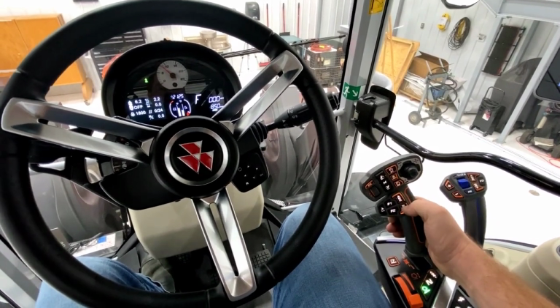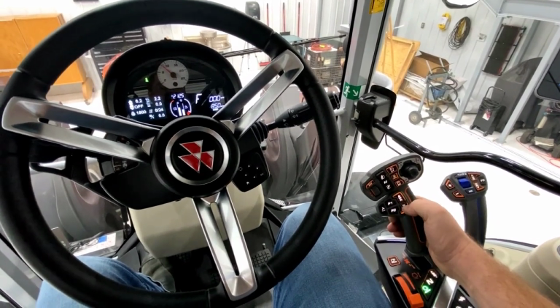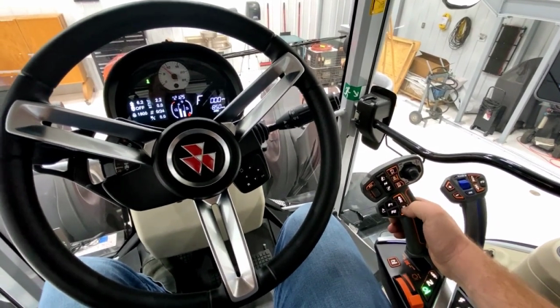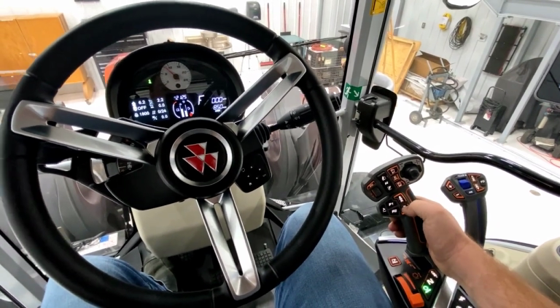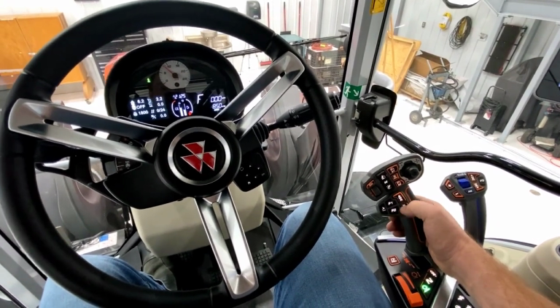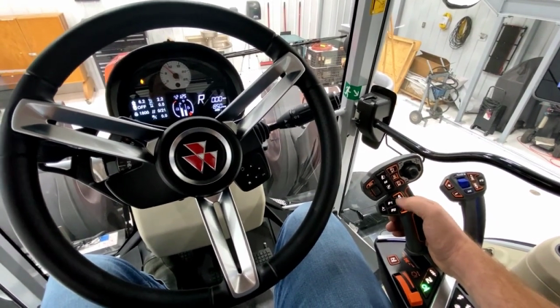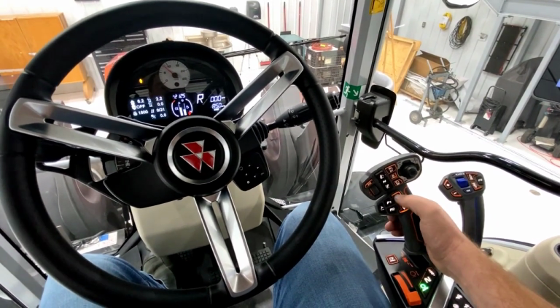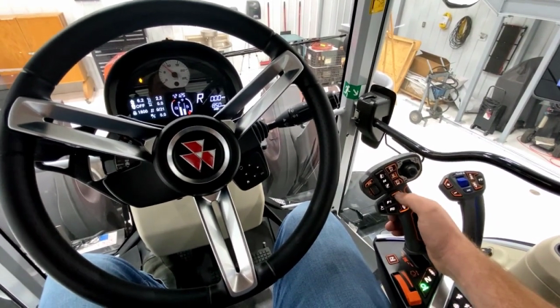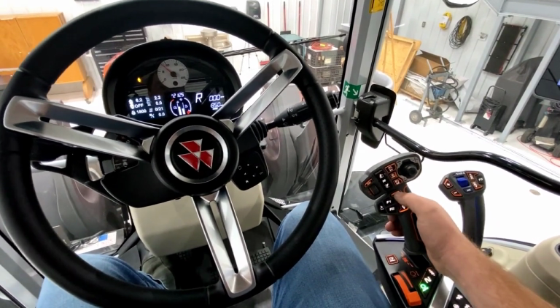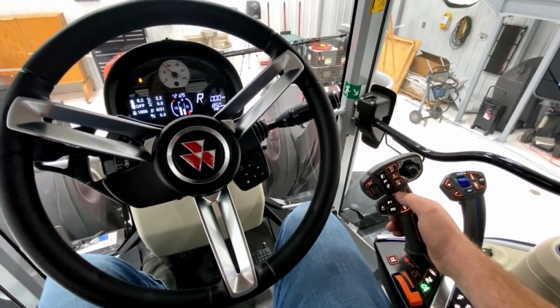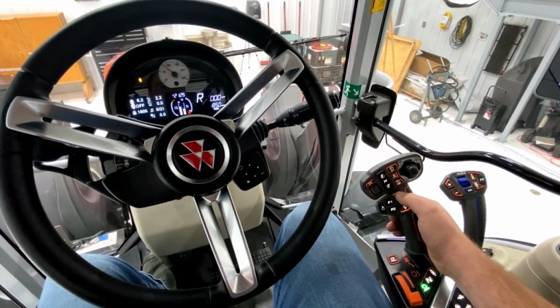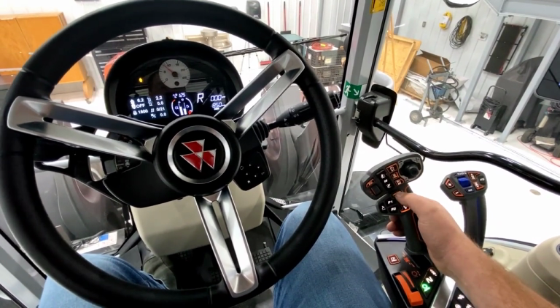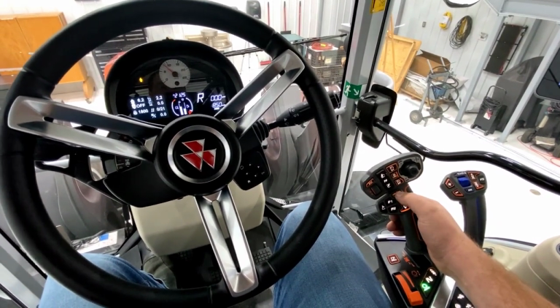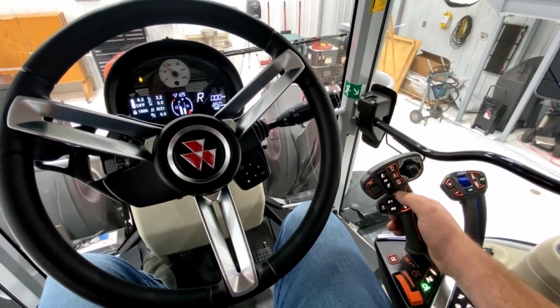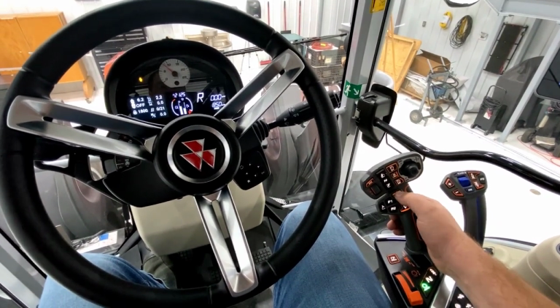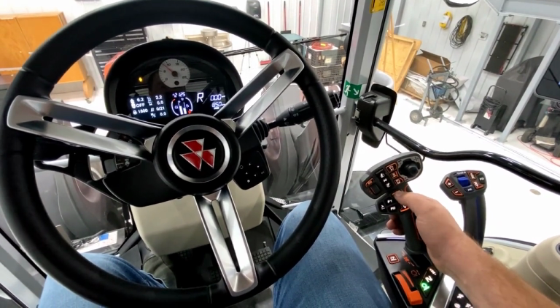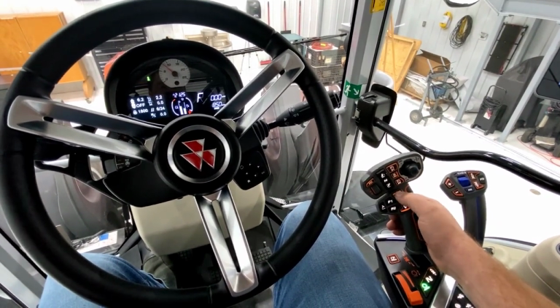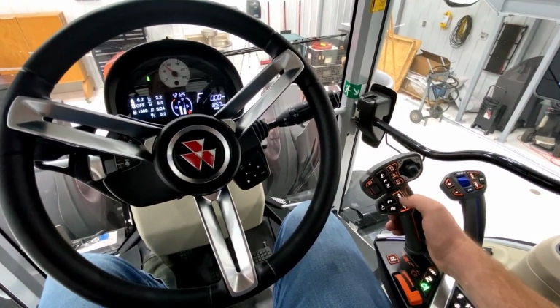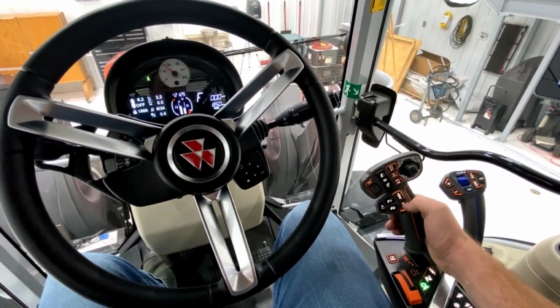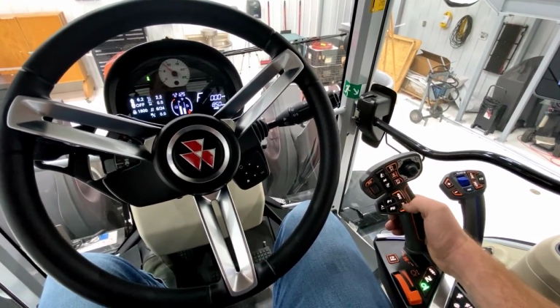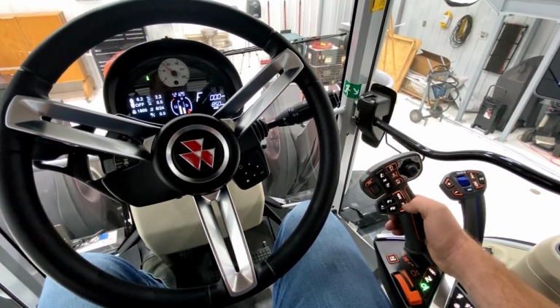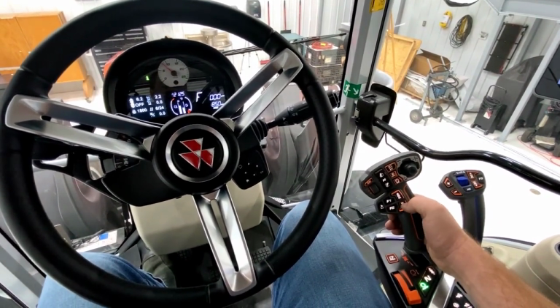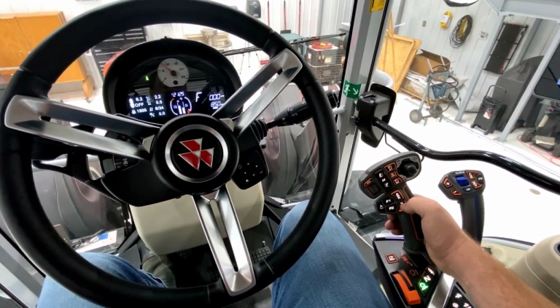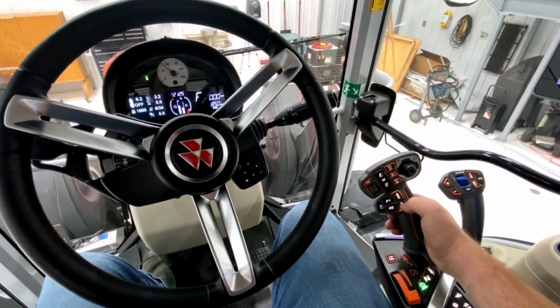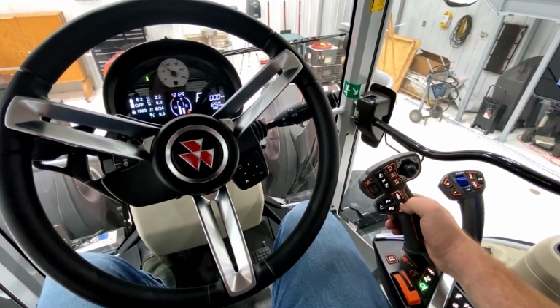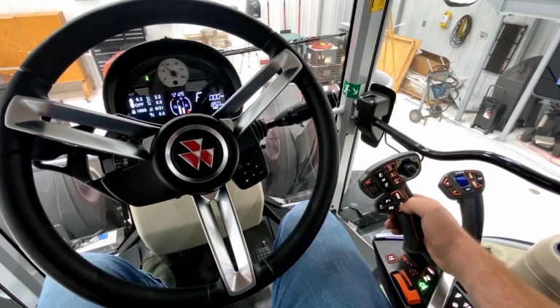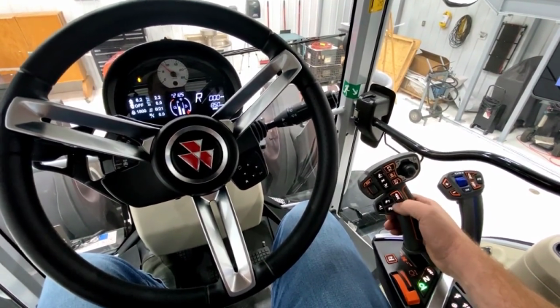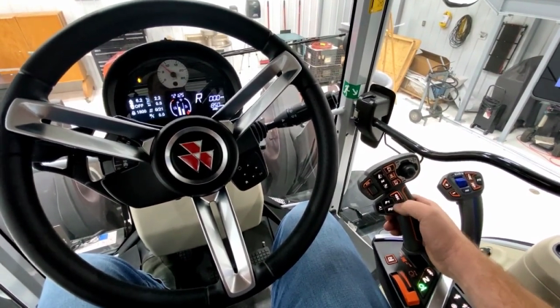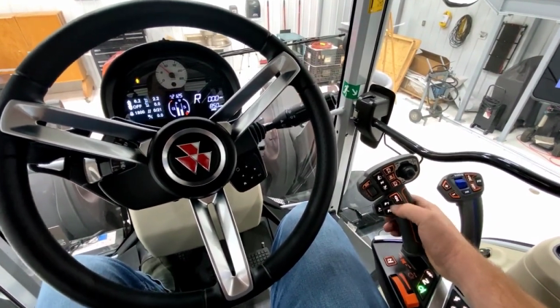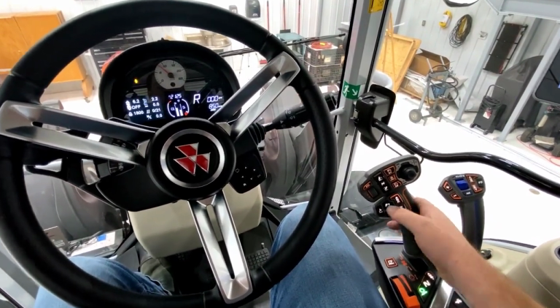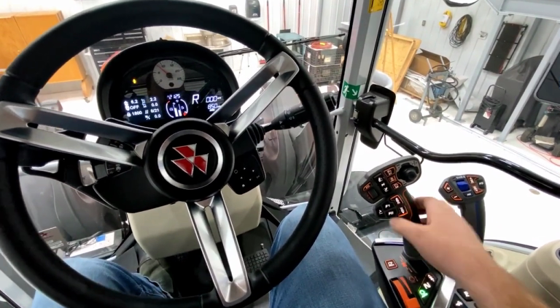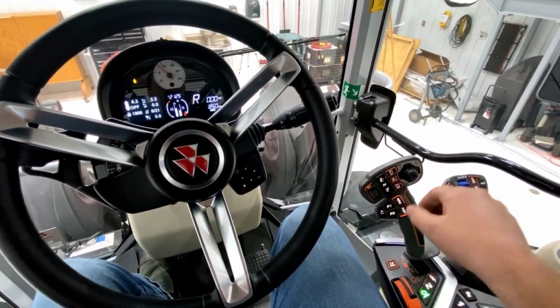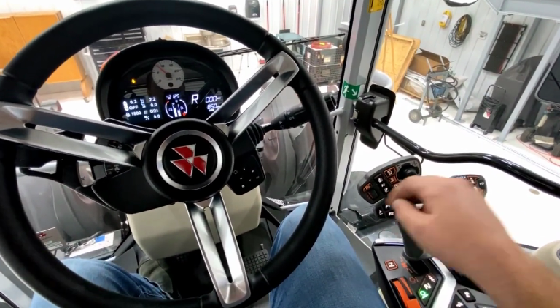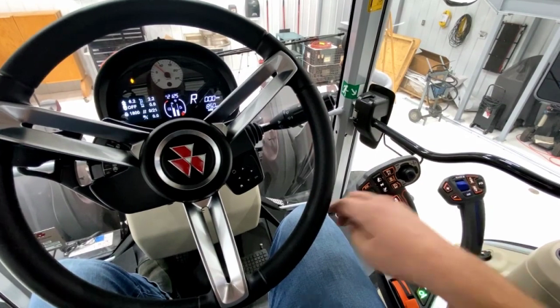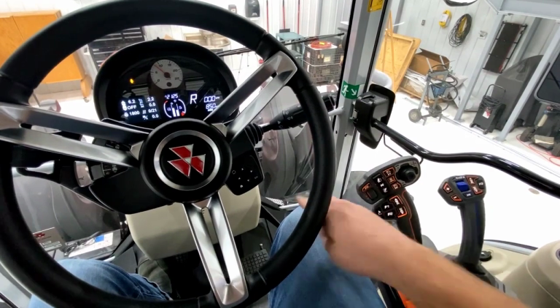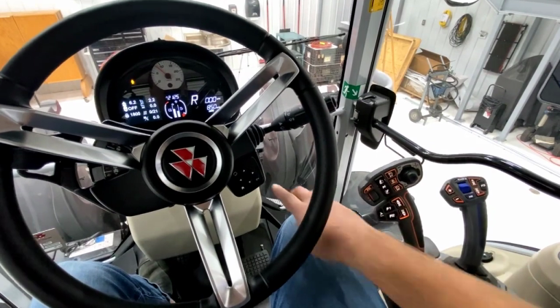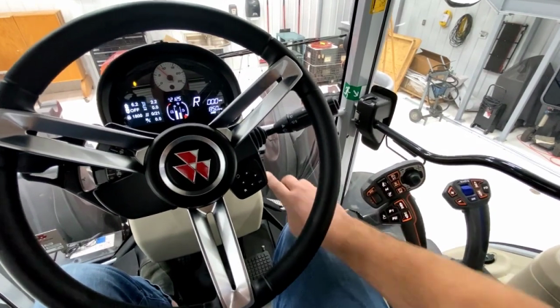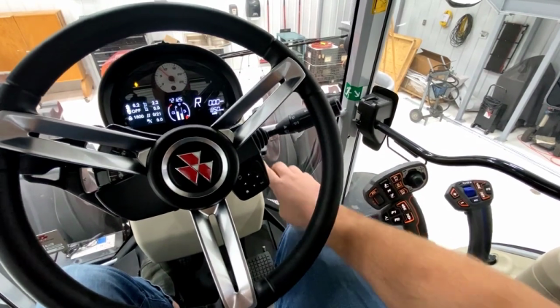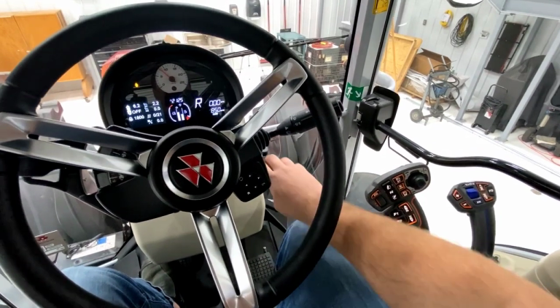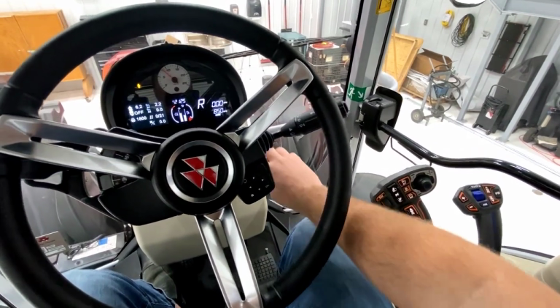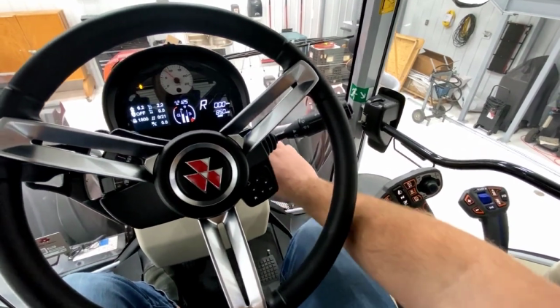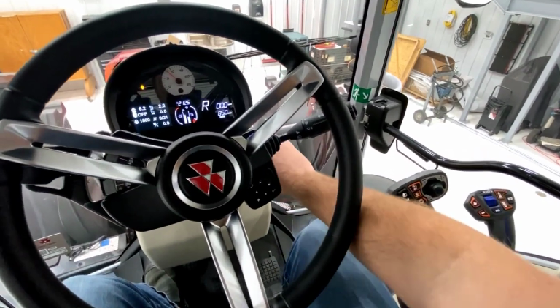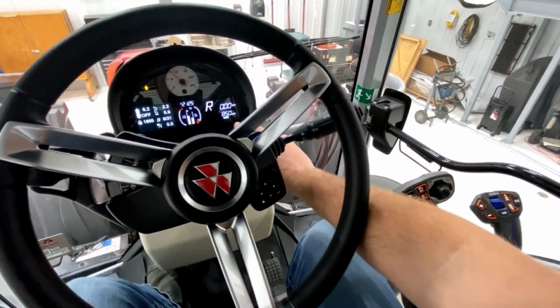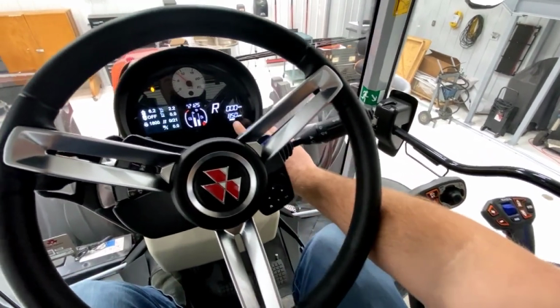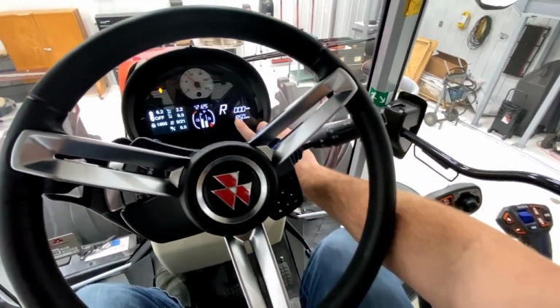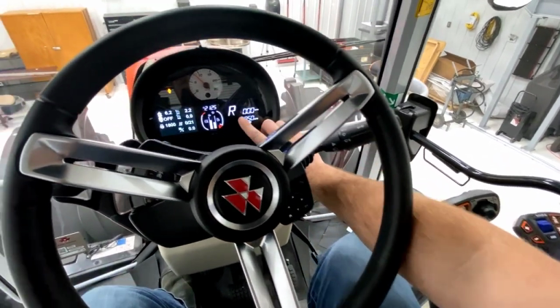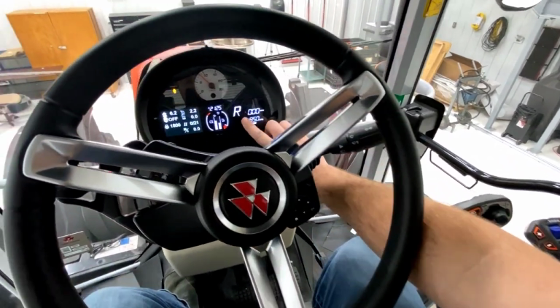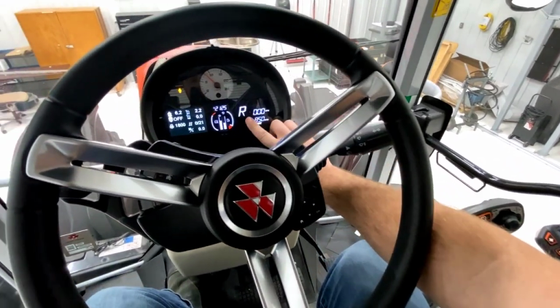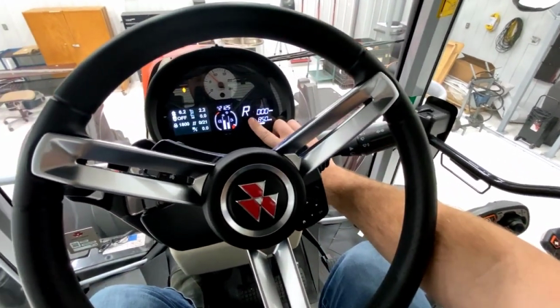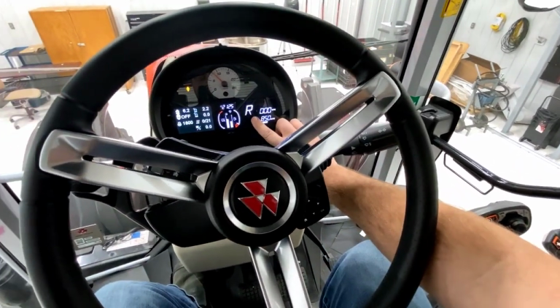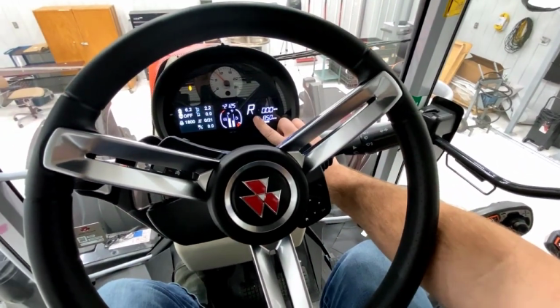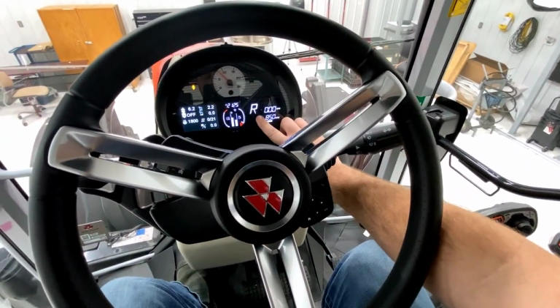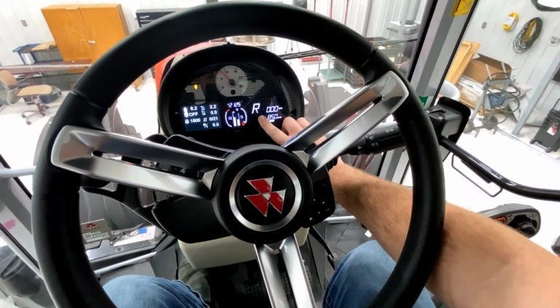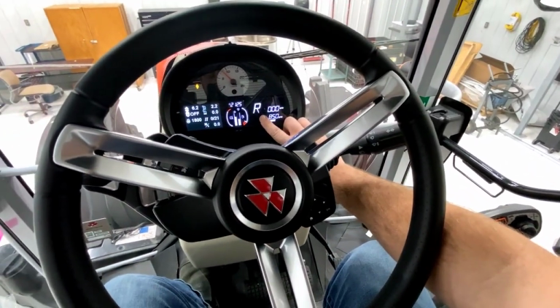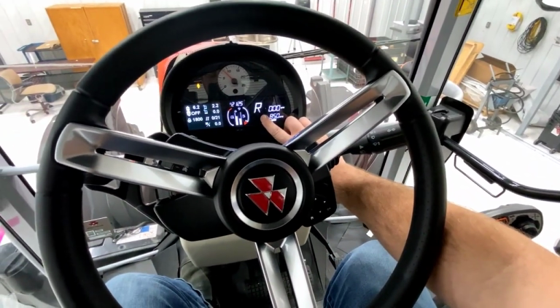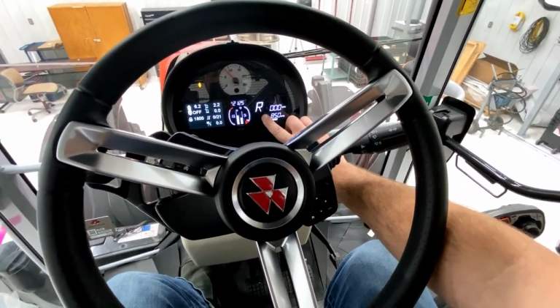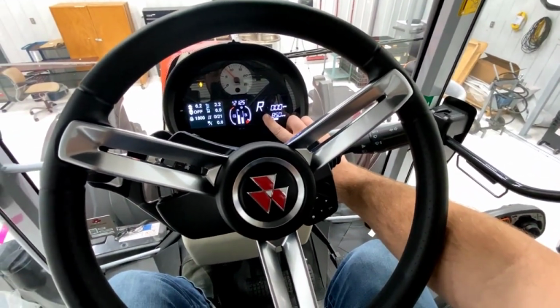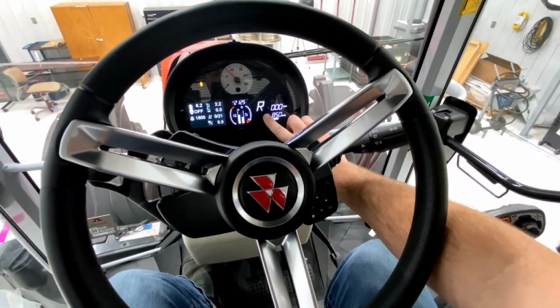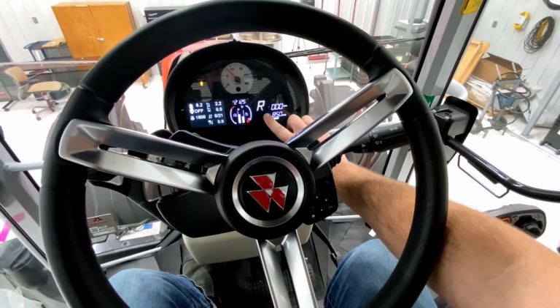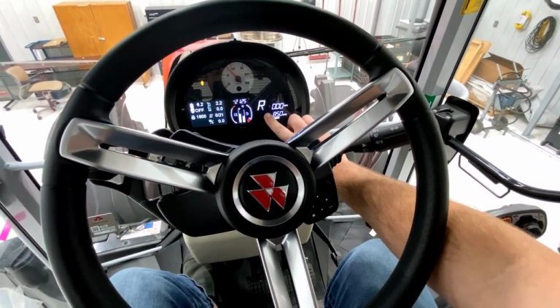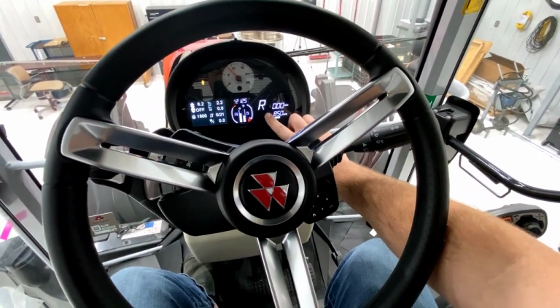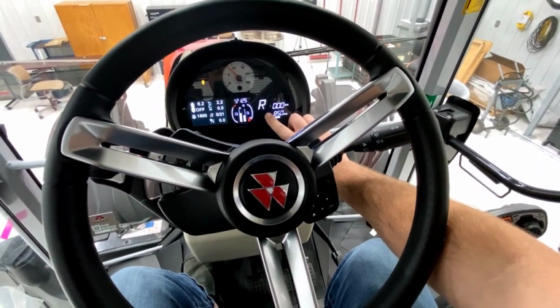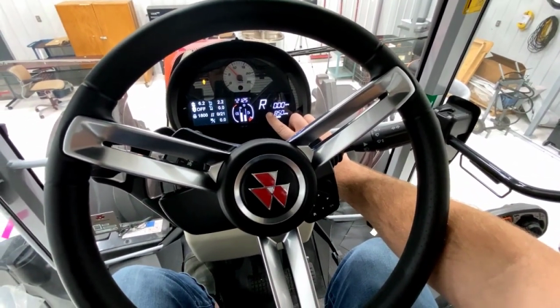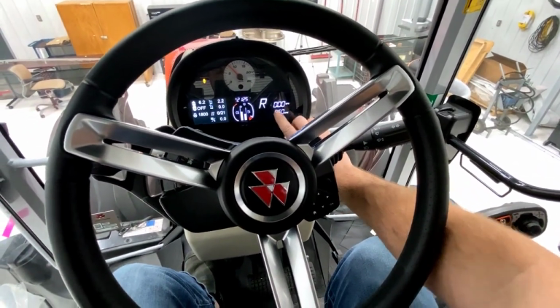When you hear the beep, that is going to register your shuttle, and it's also going to display it in the top right-hand corner of your dash.